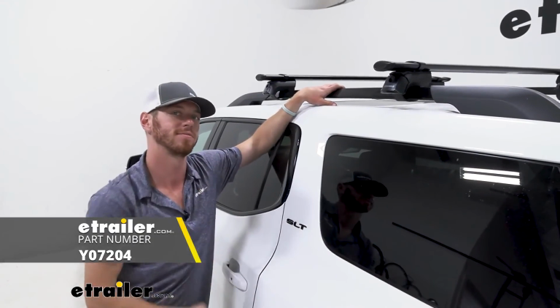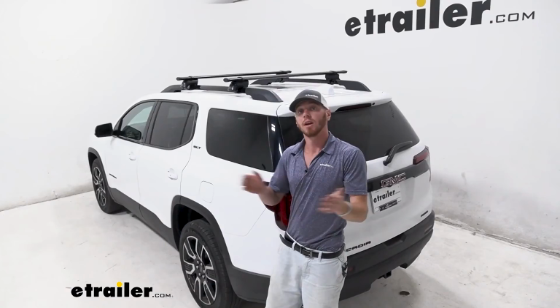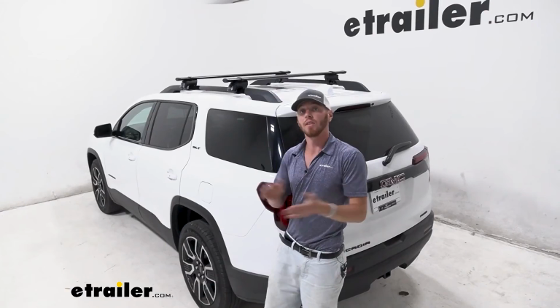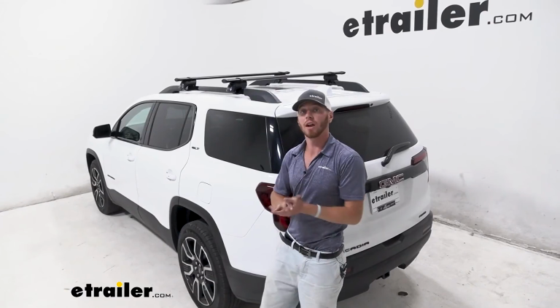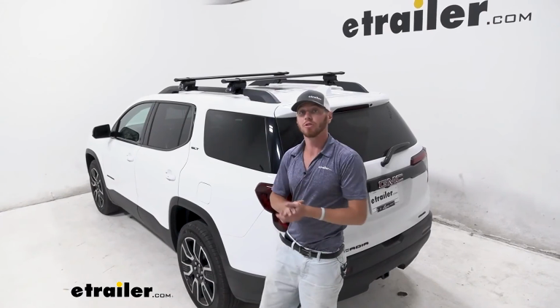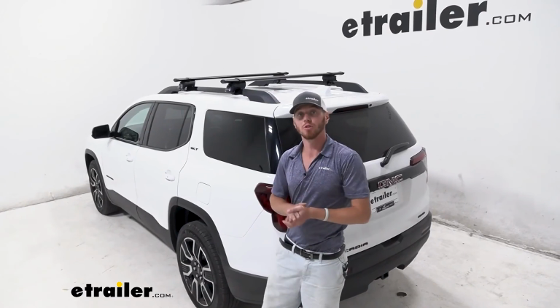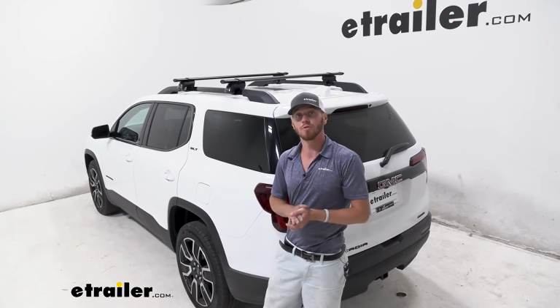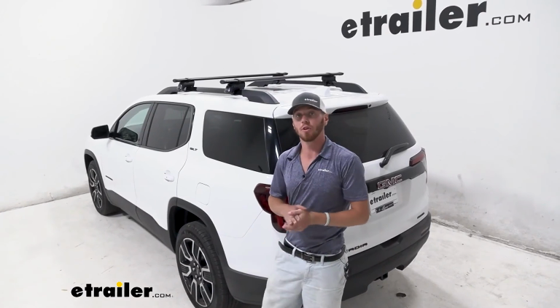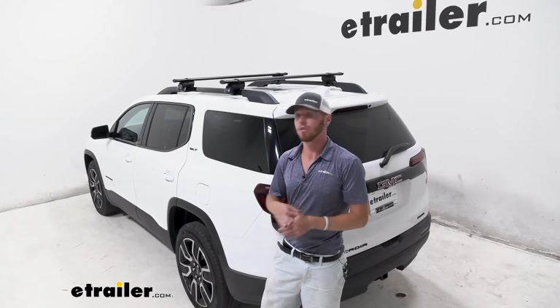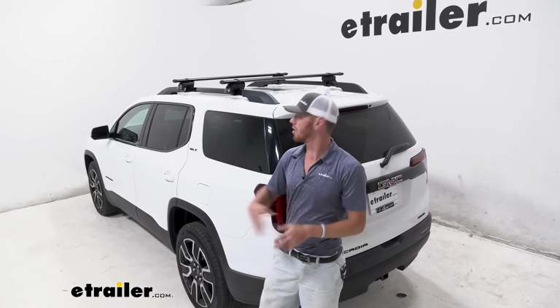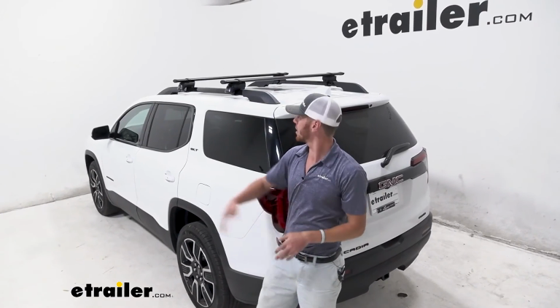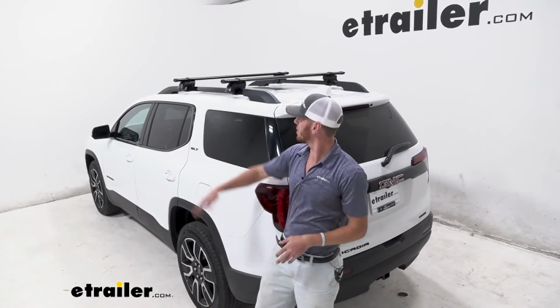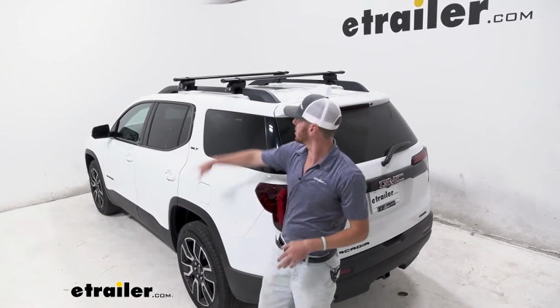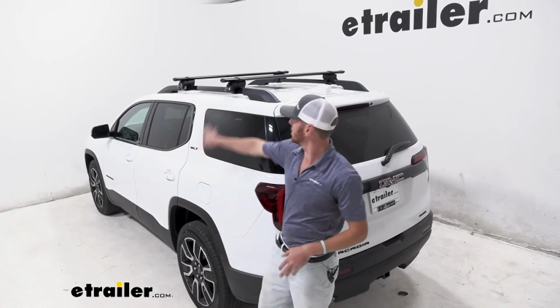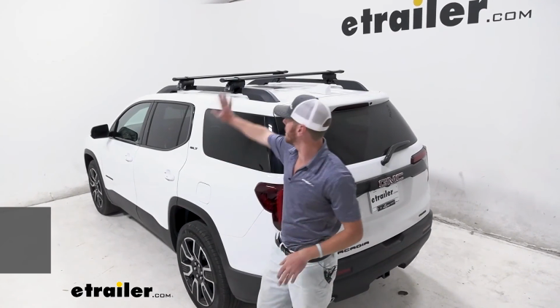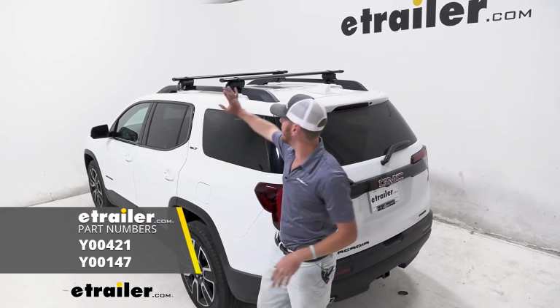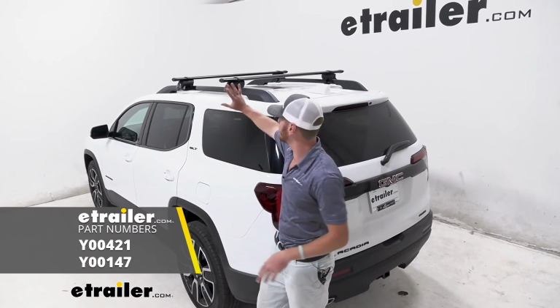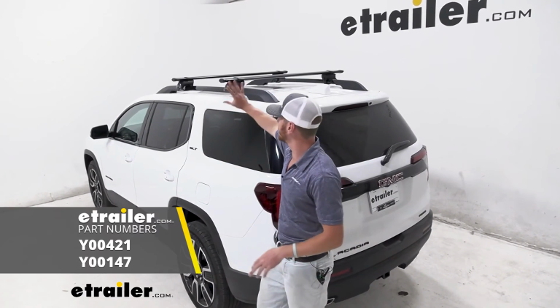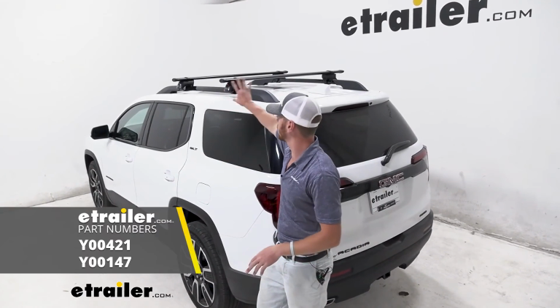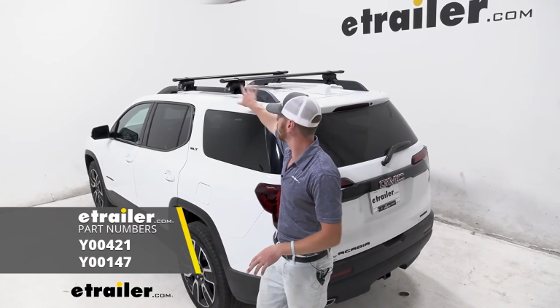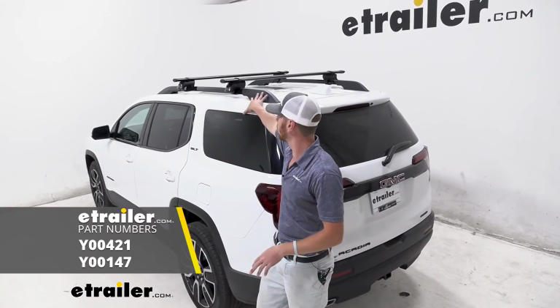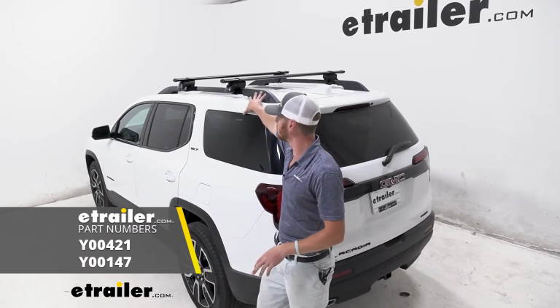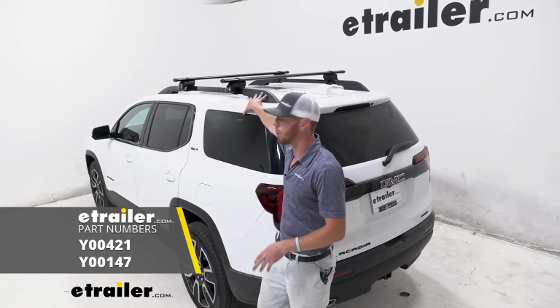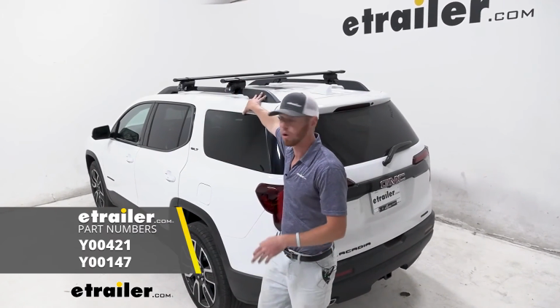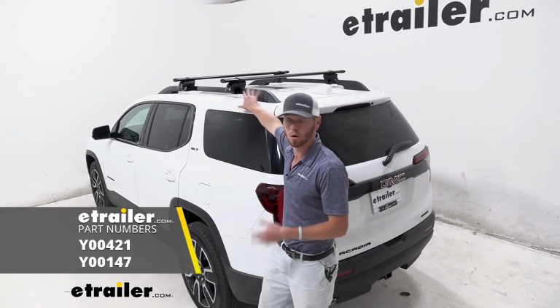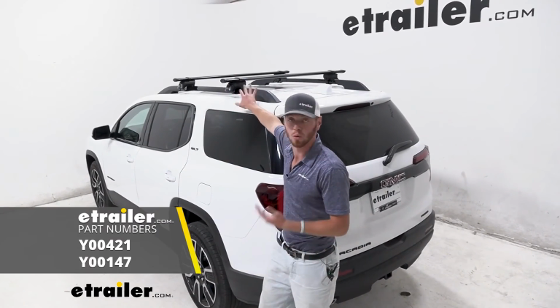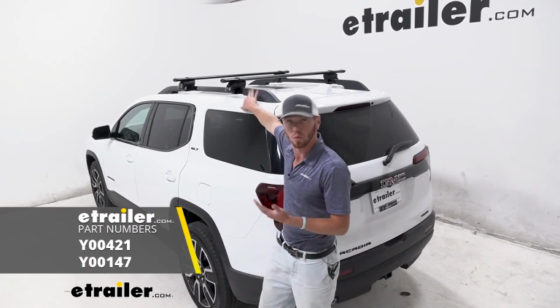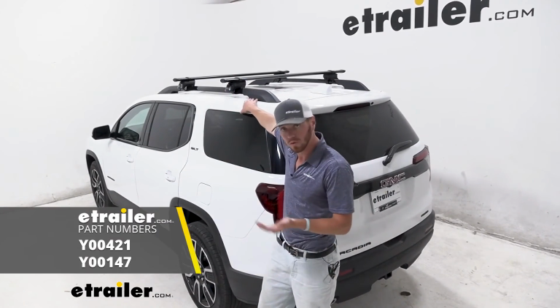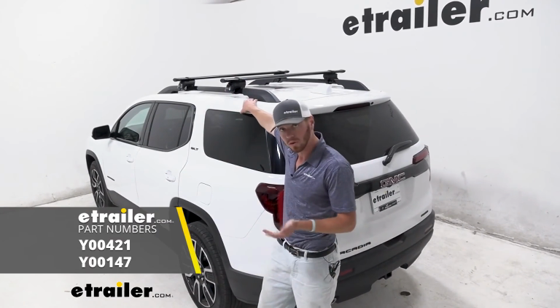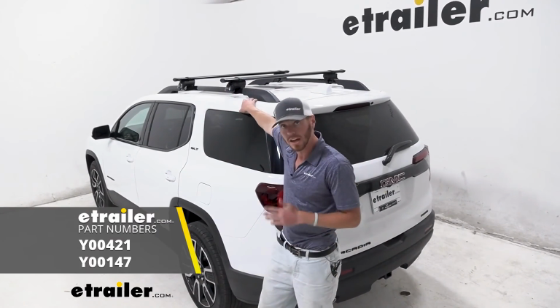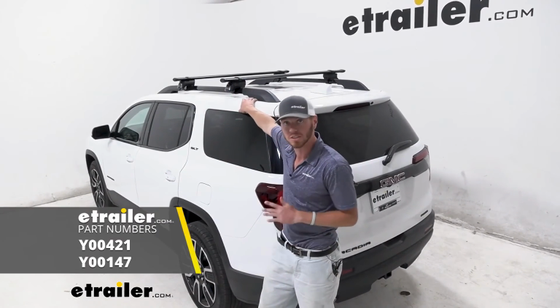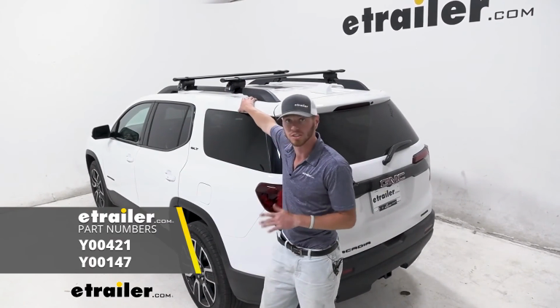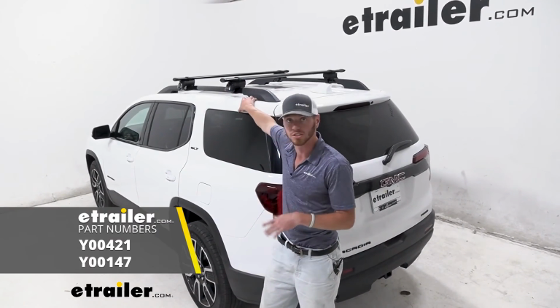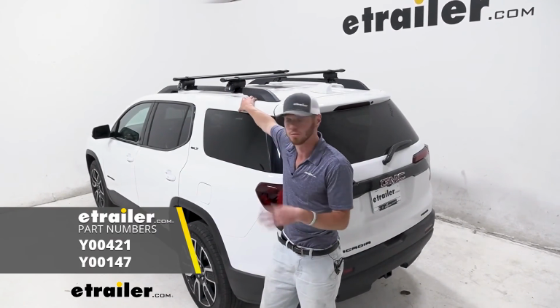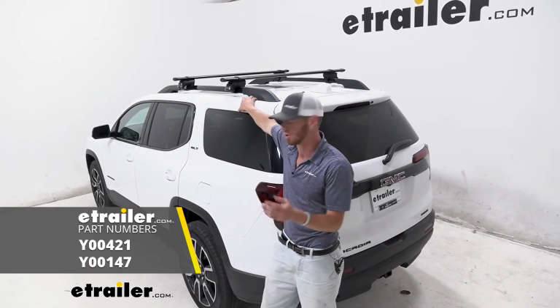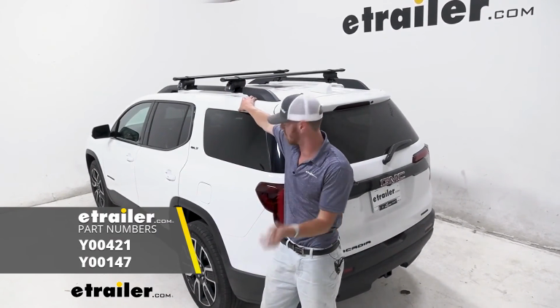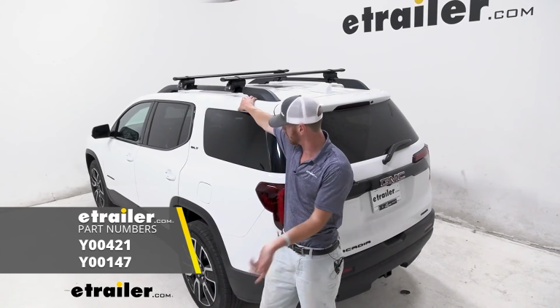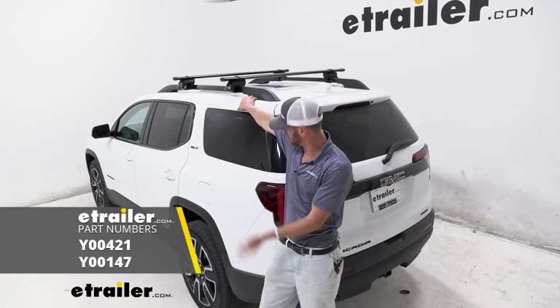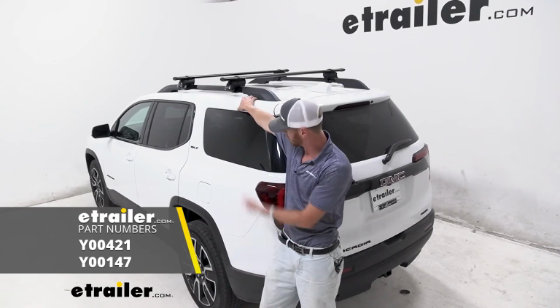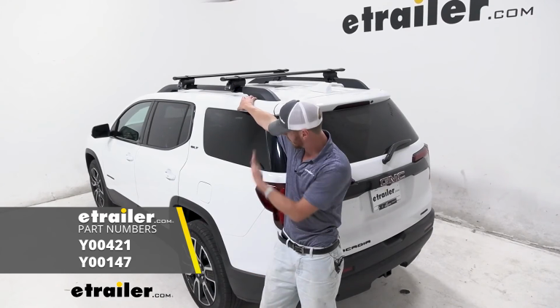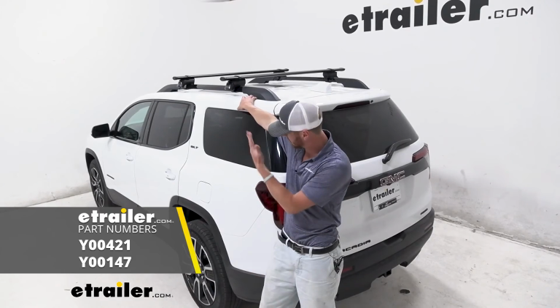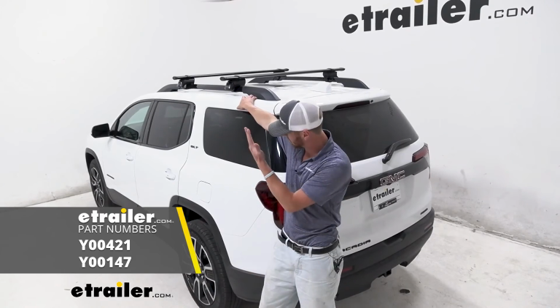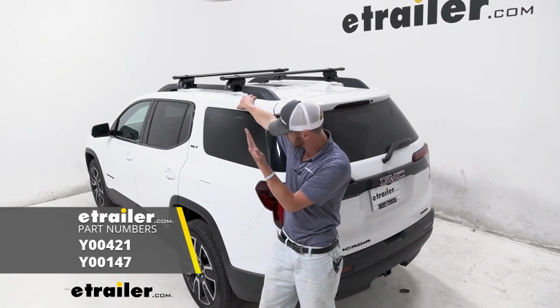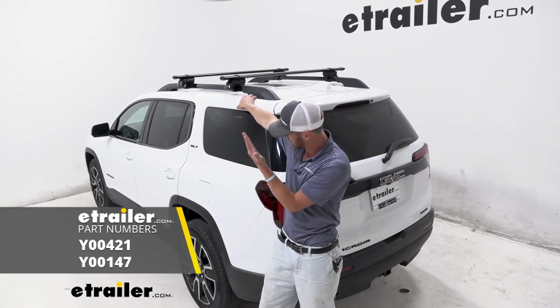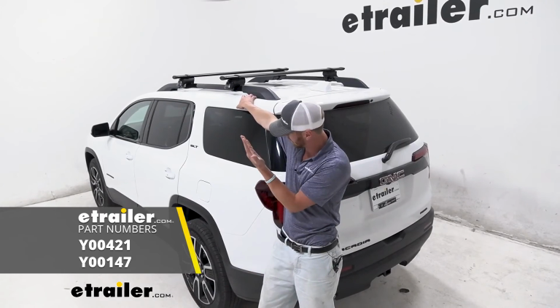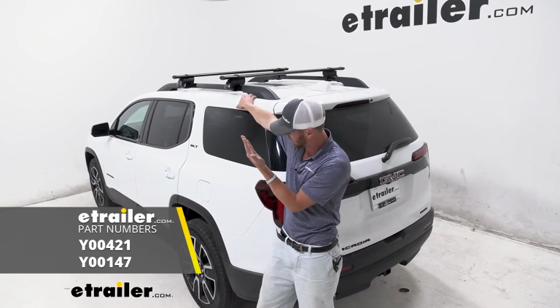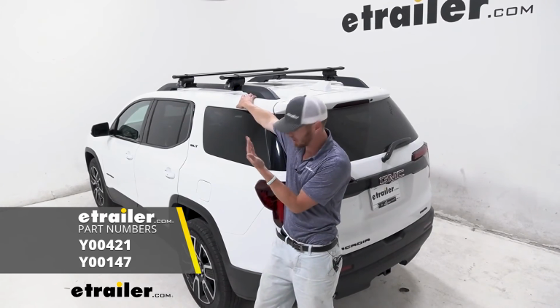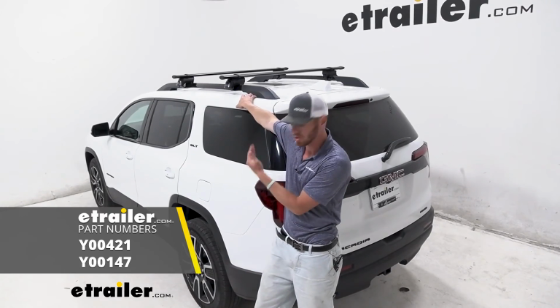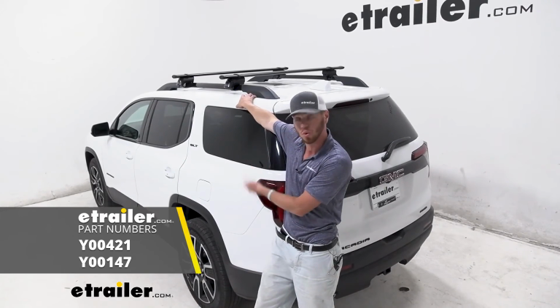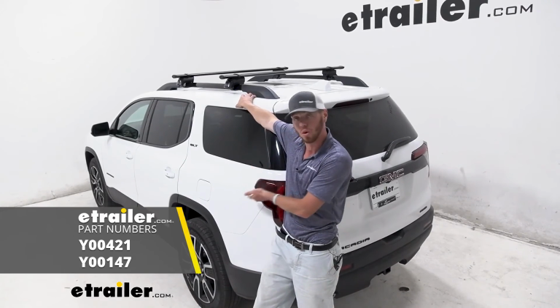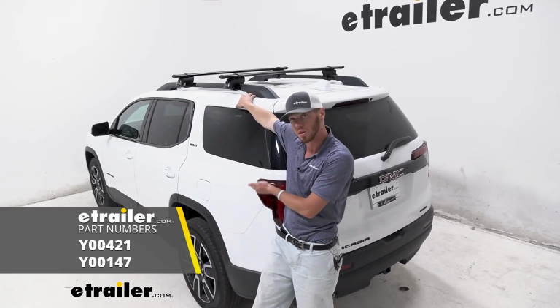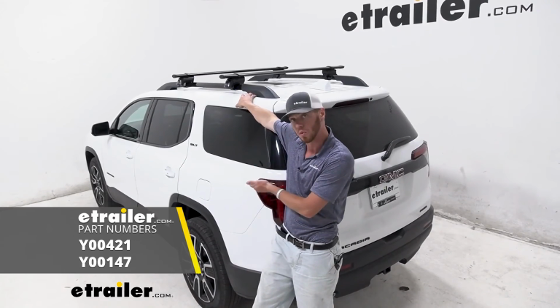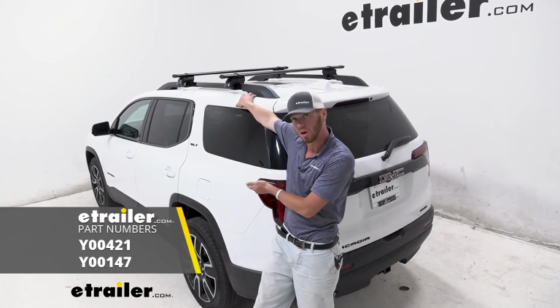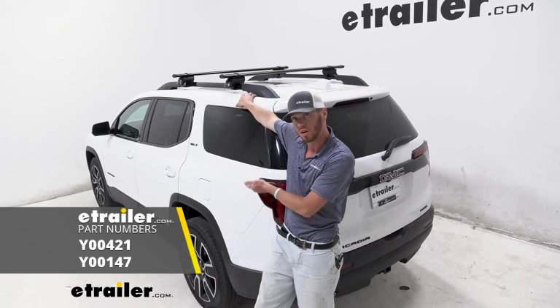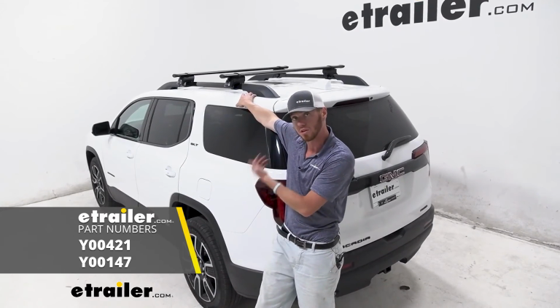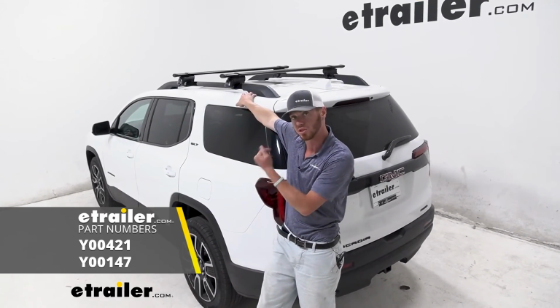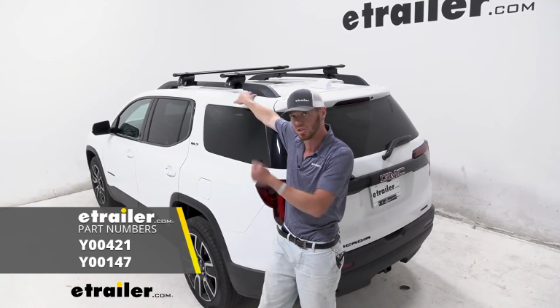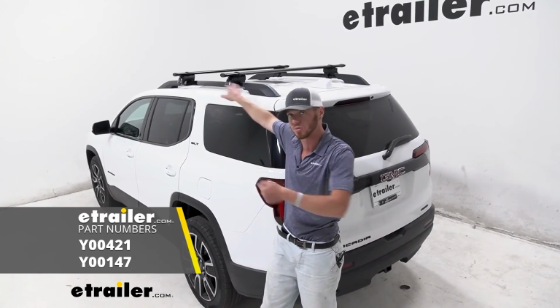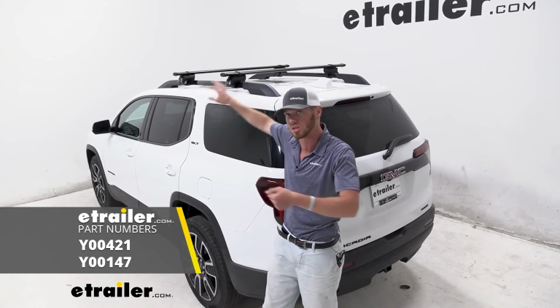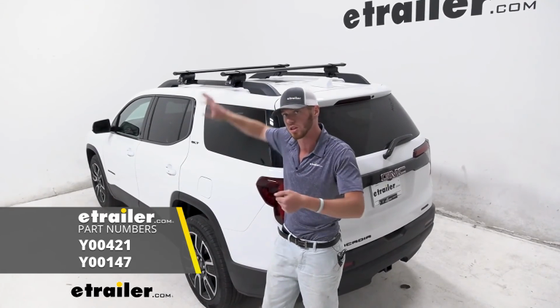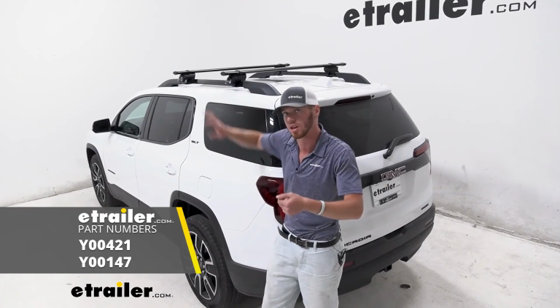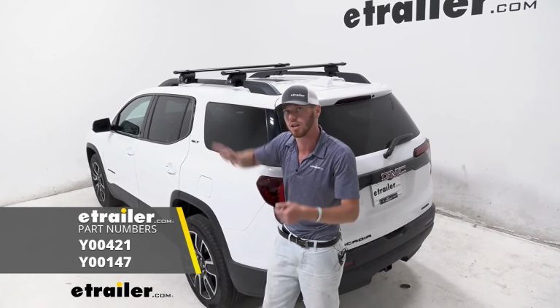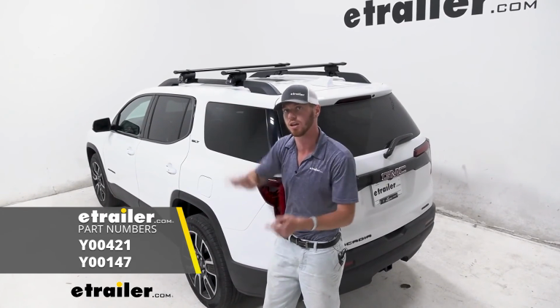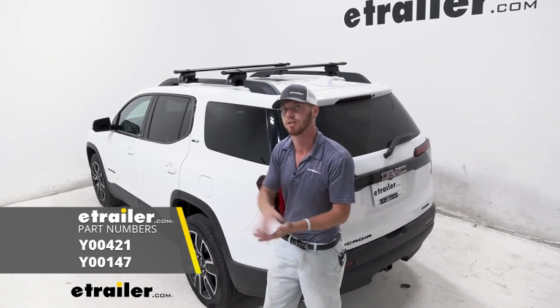And that'll do it for a look at the Yakima Core Bar roof rack system on our 2021 GMC Acadia.